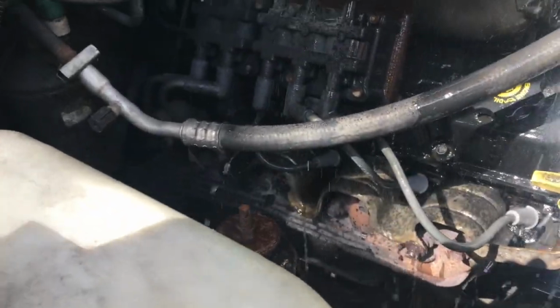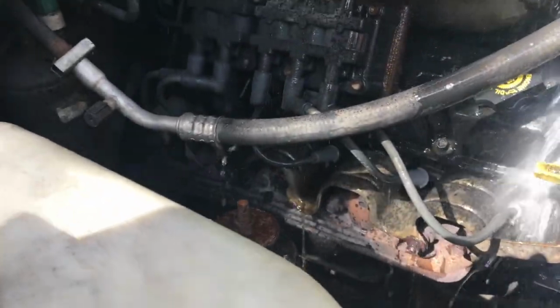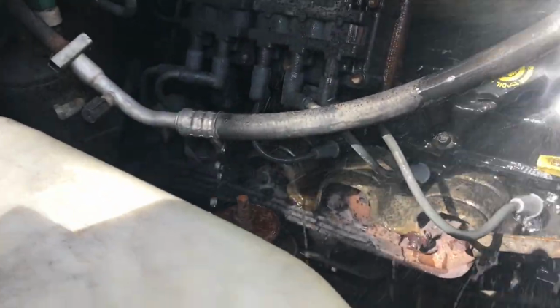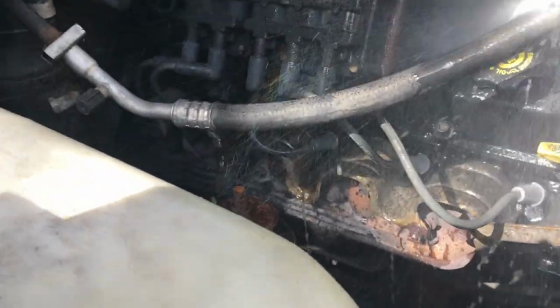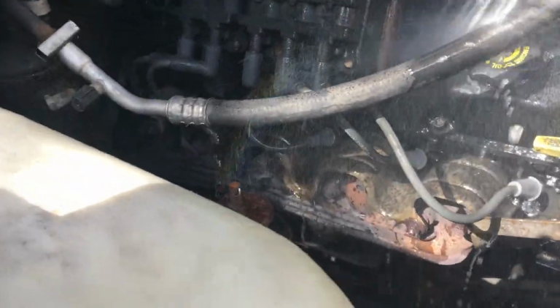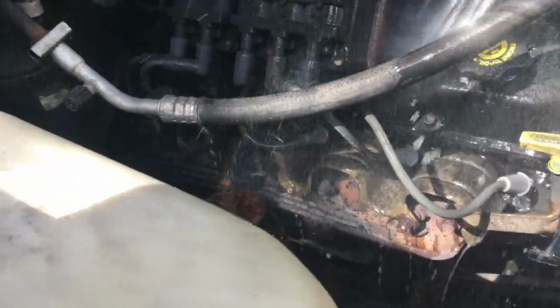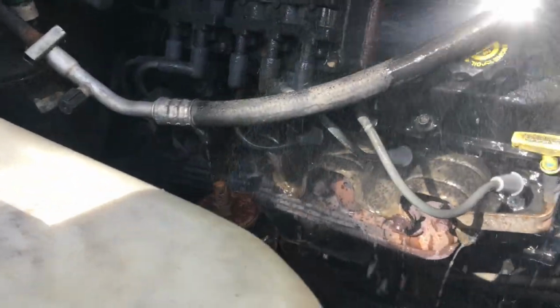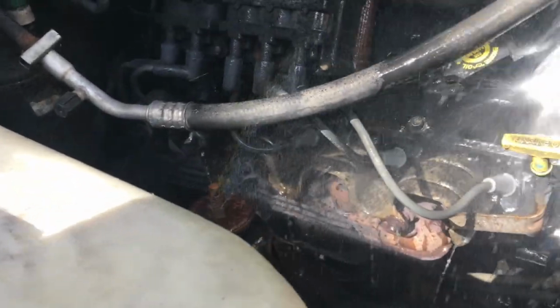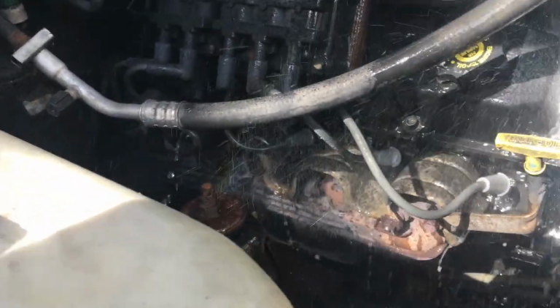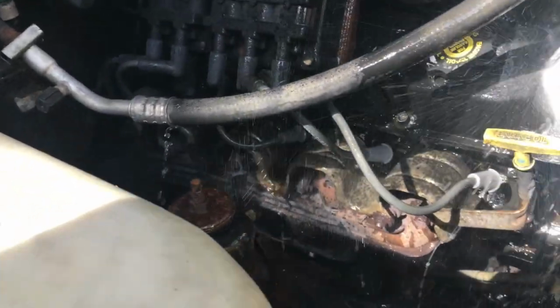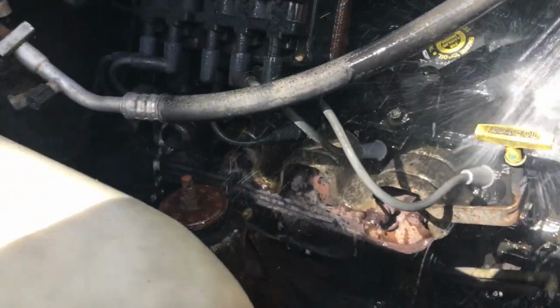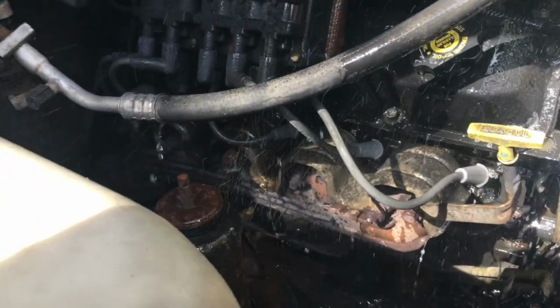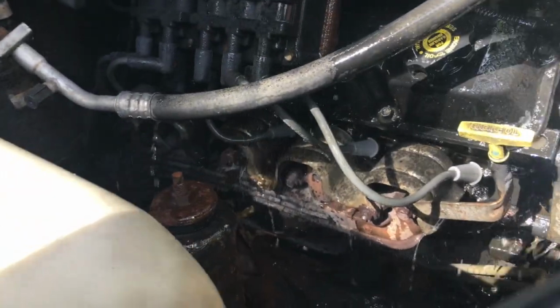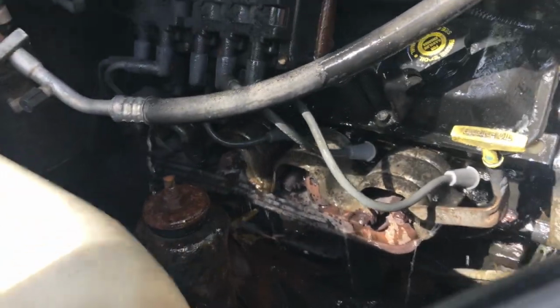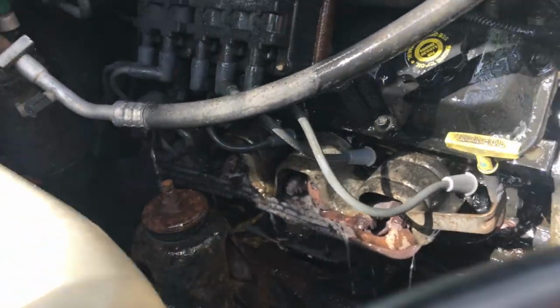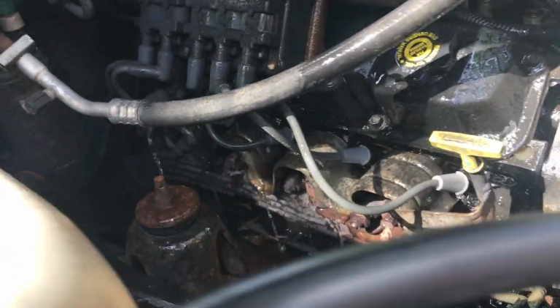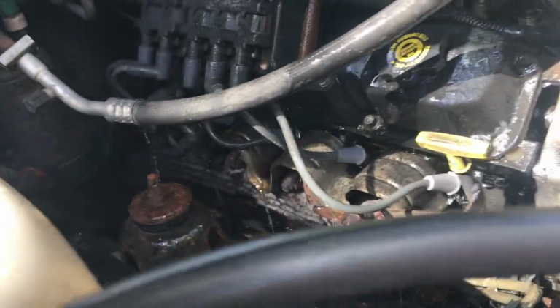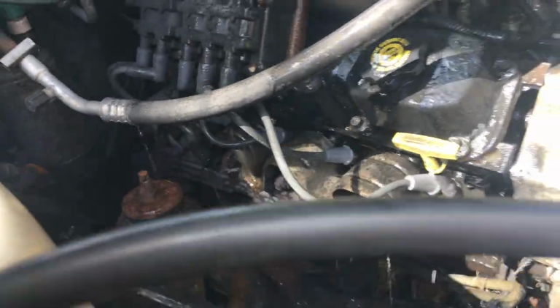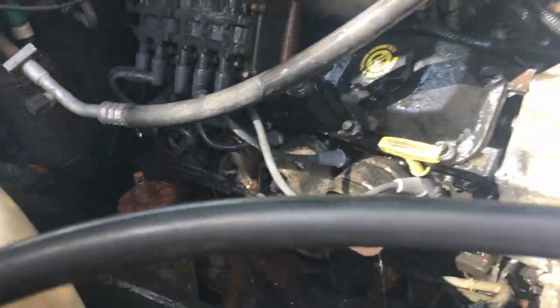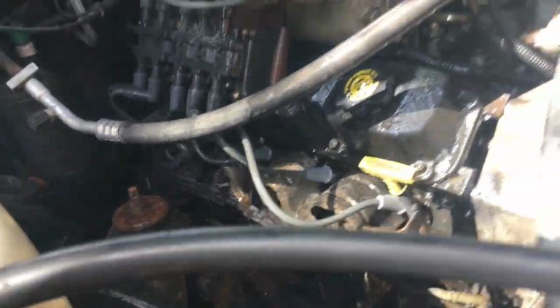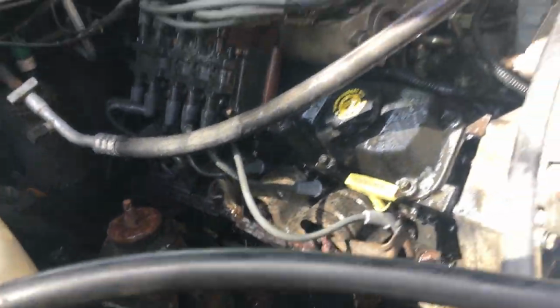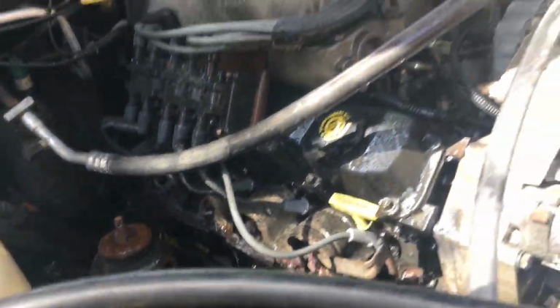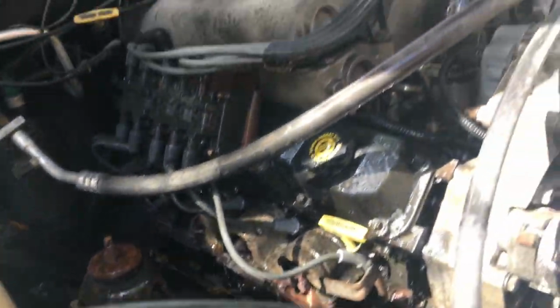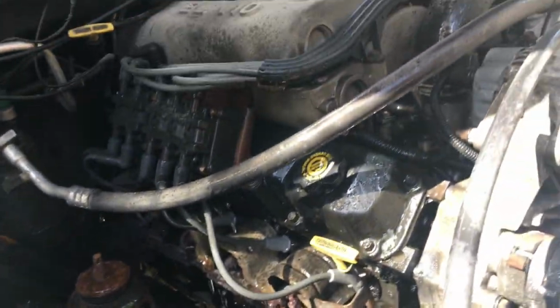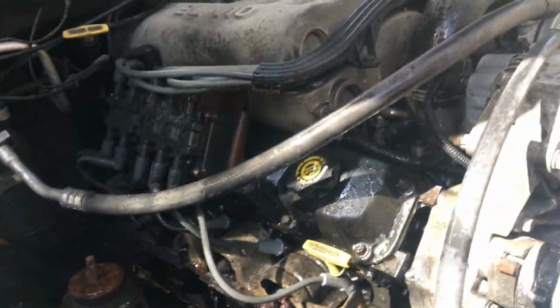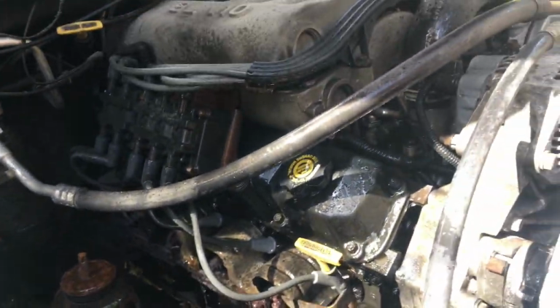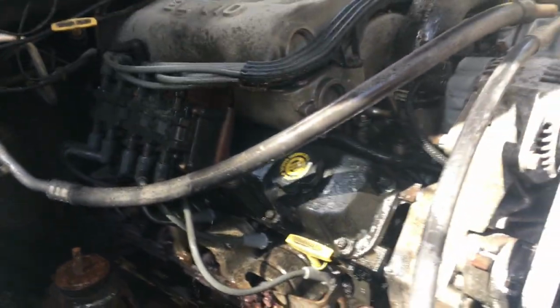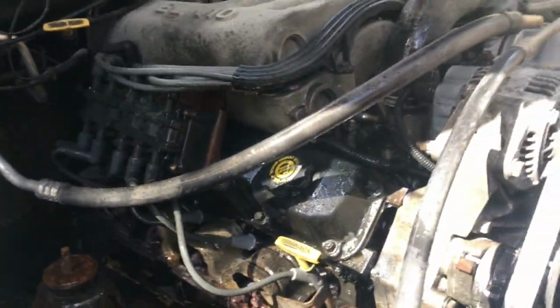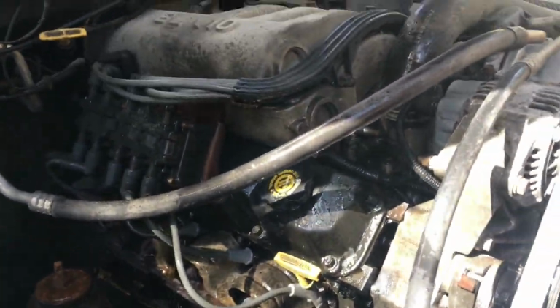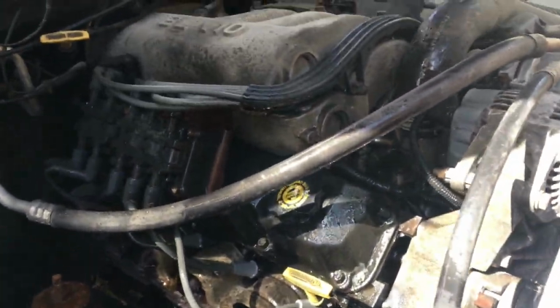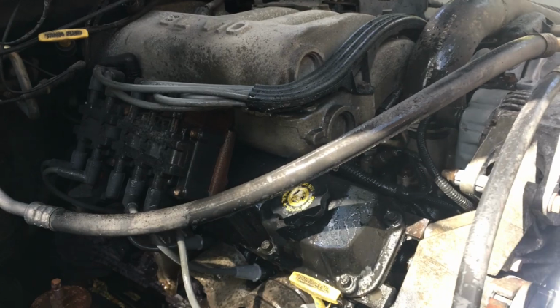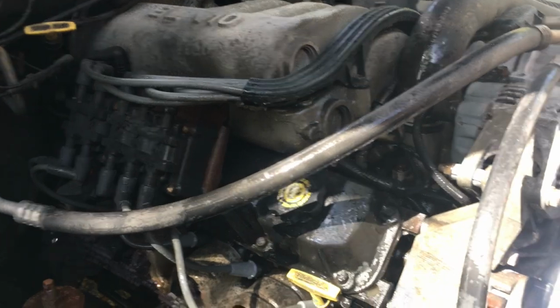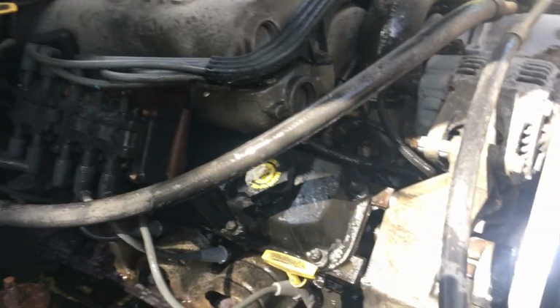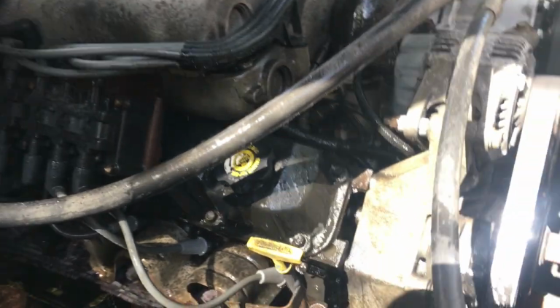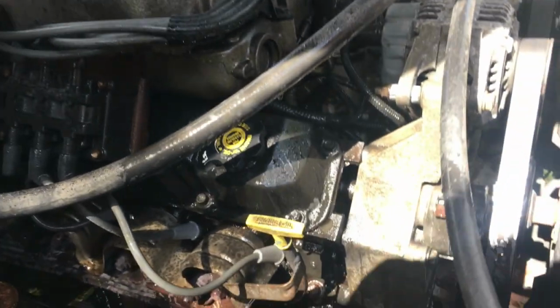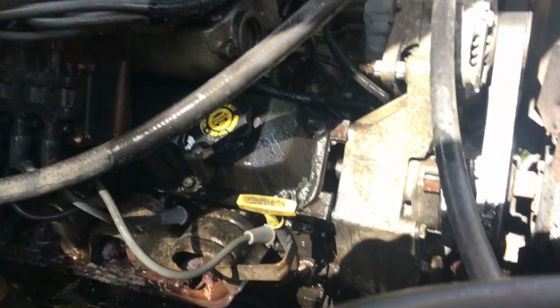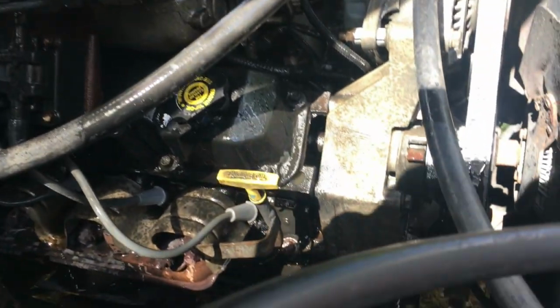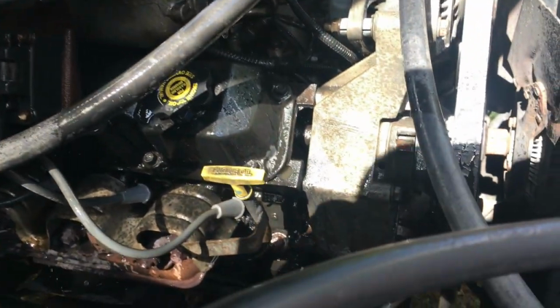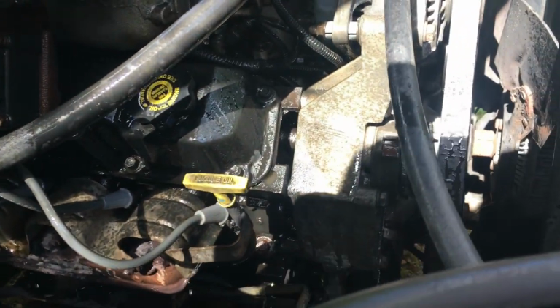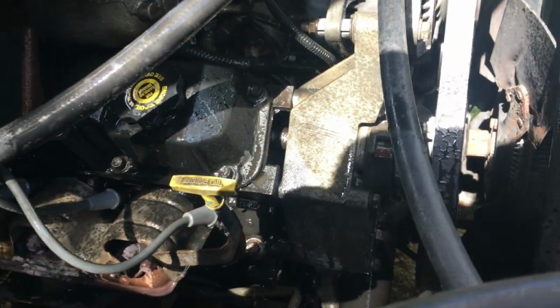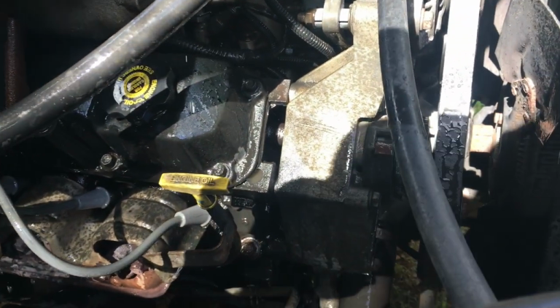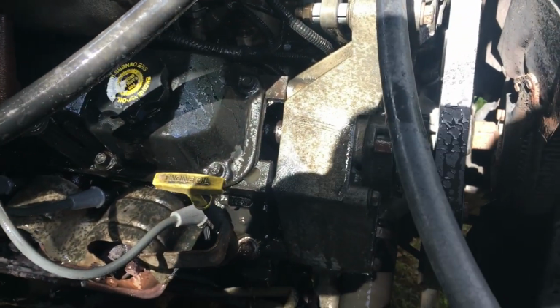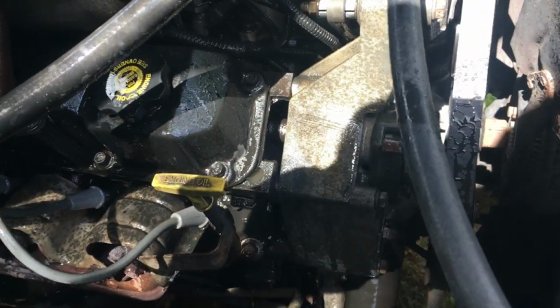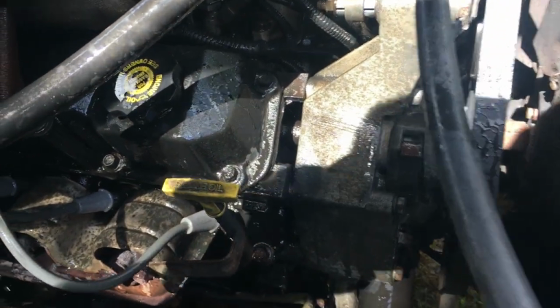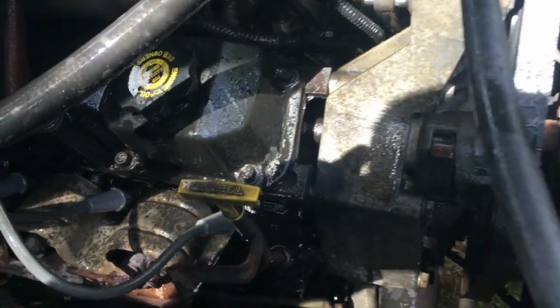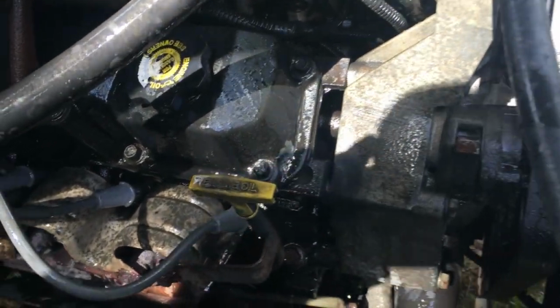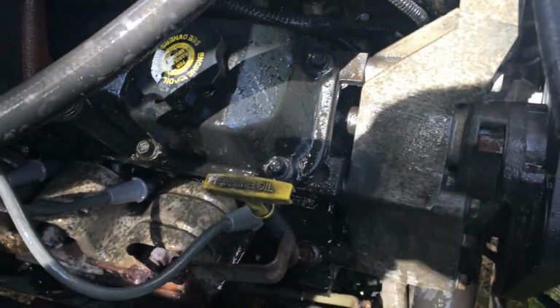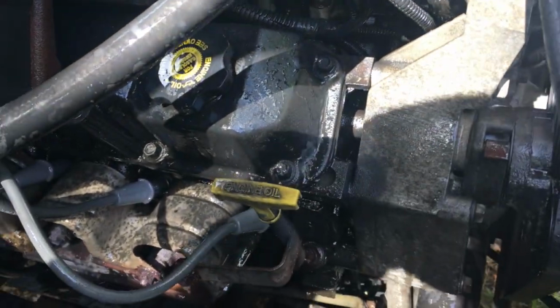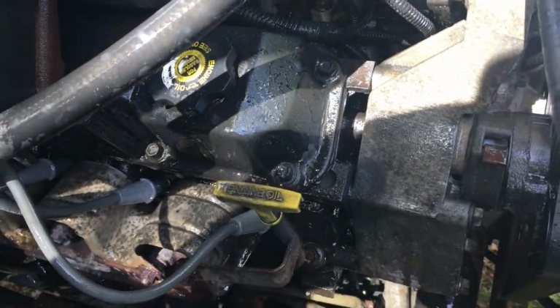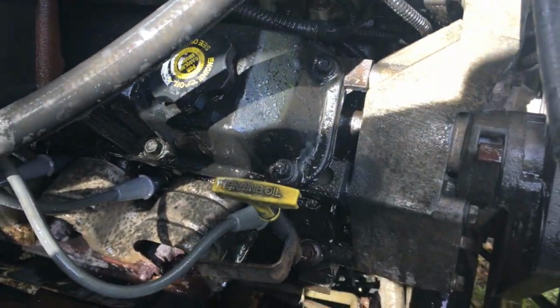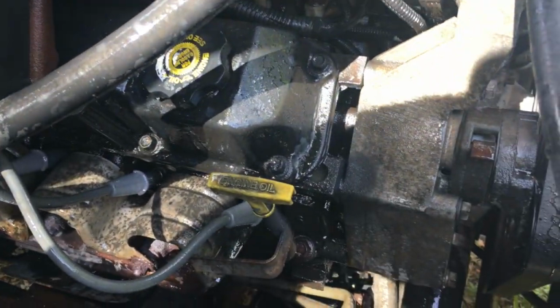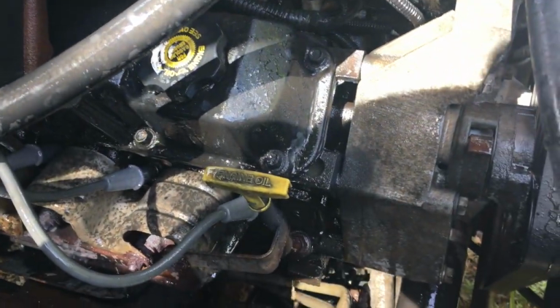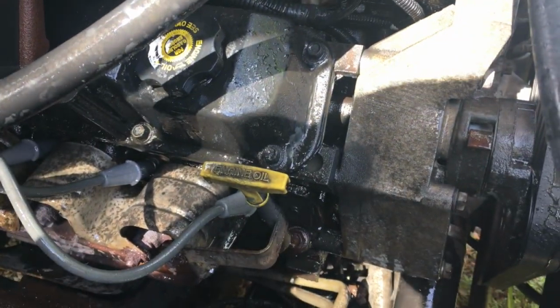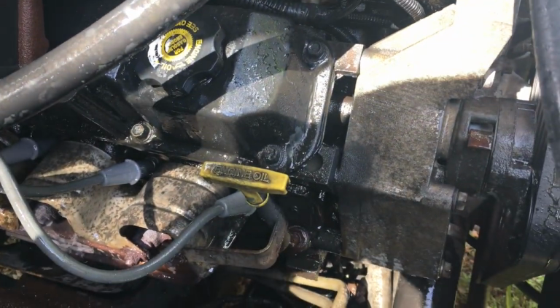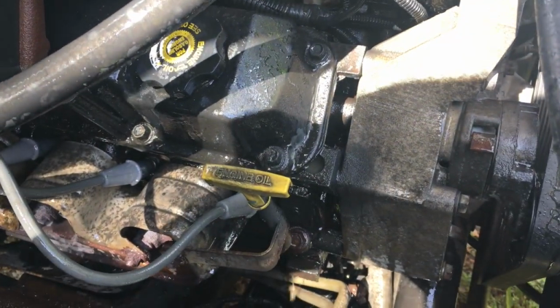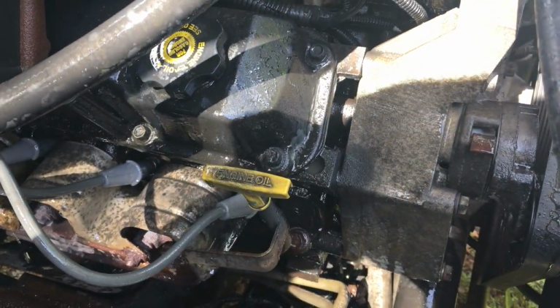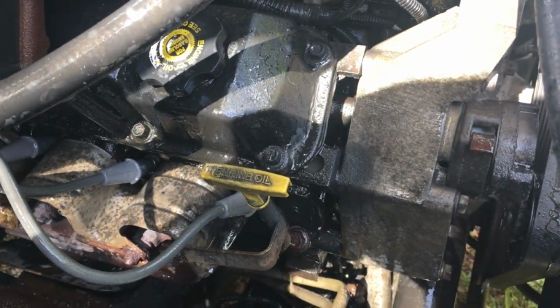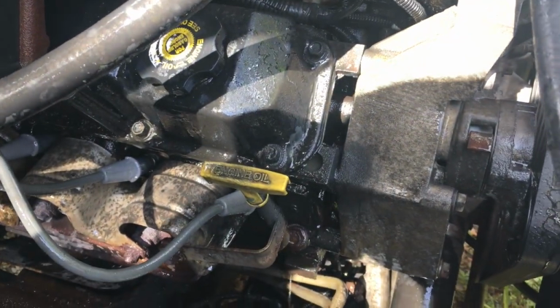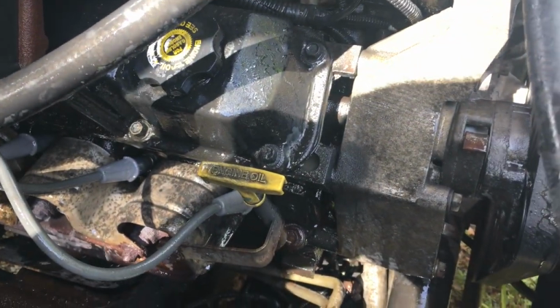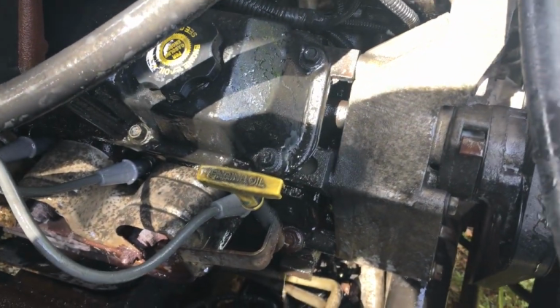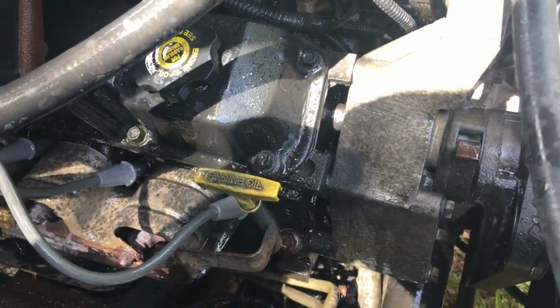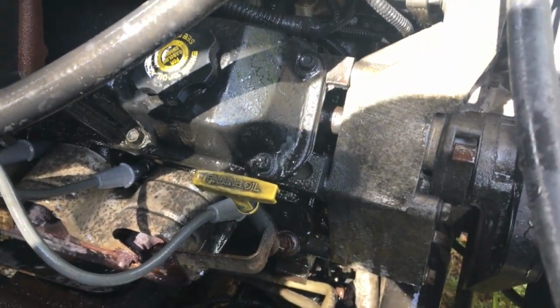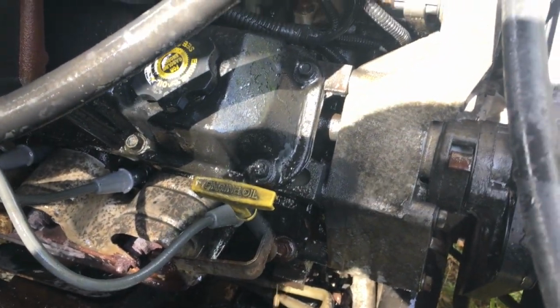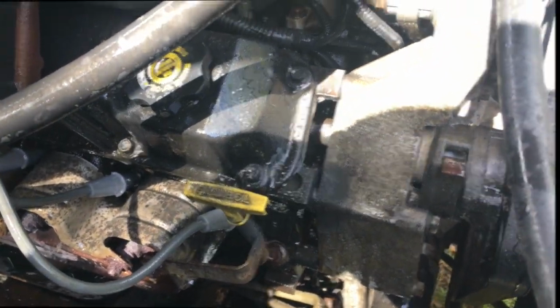There you go — look at that! If you get close, you can see all that grease is off that rocker panel.